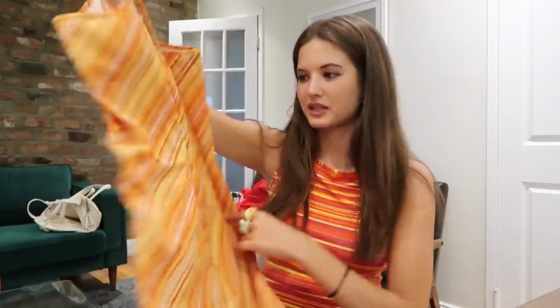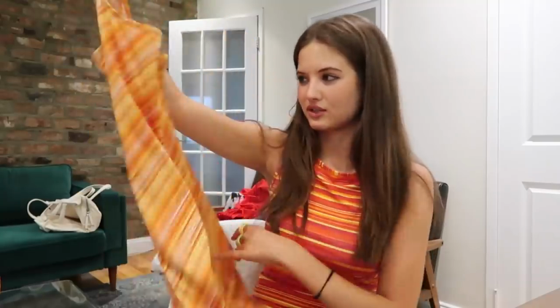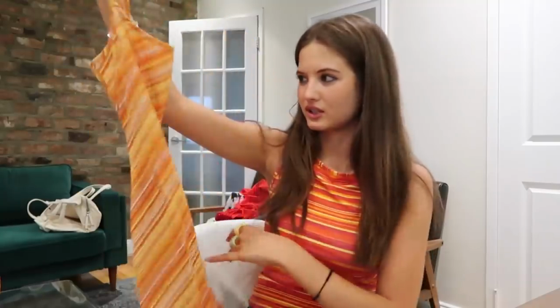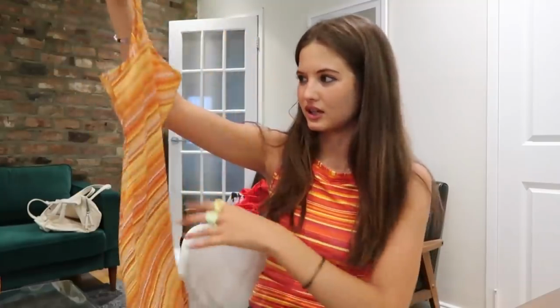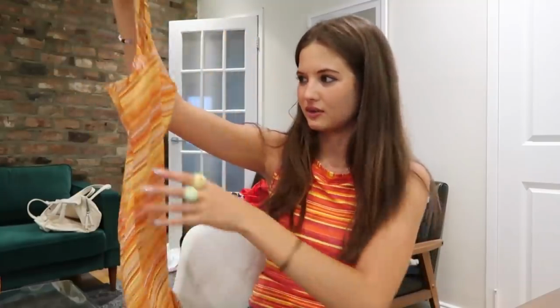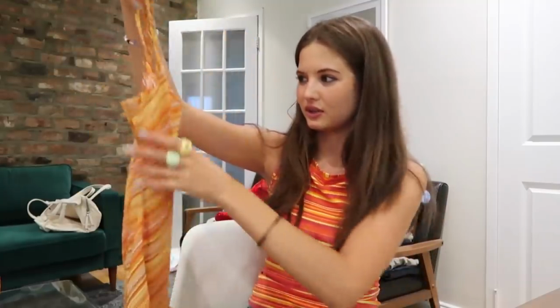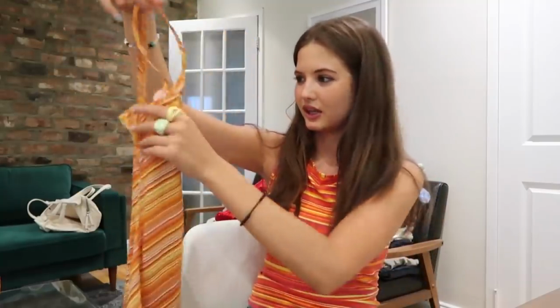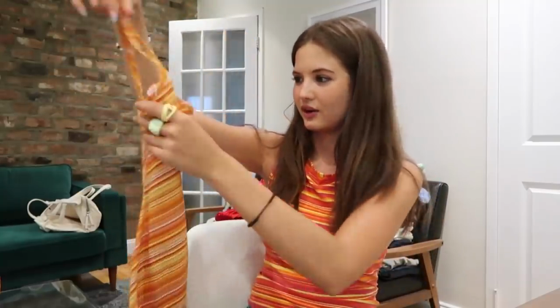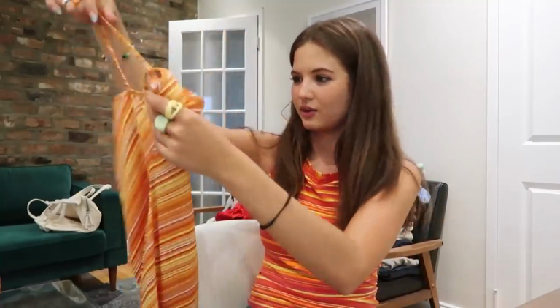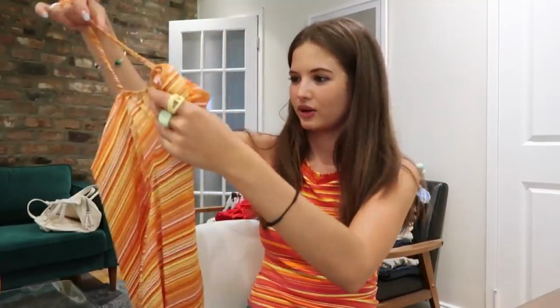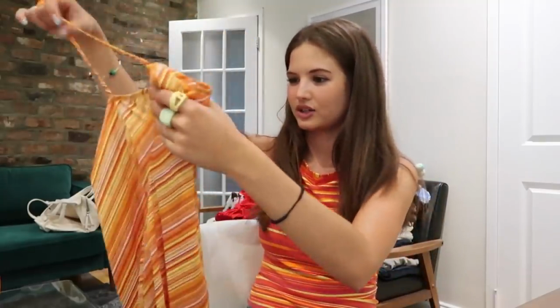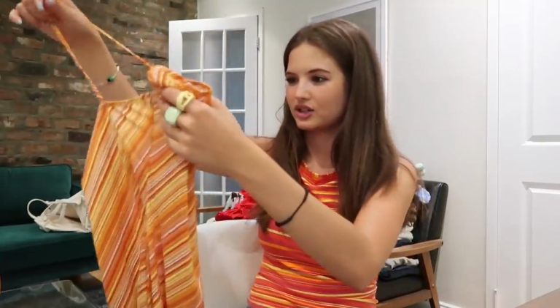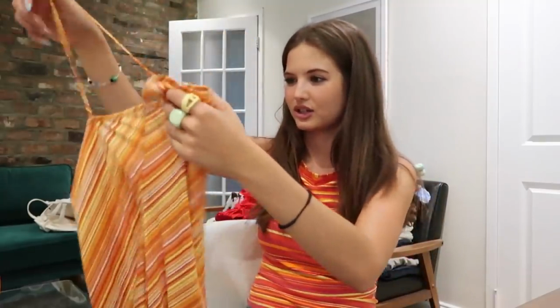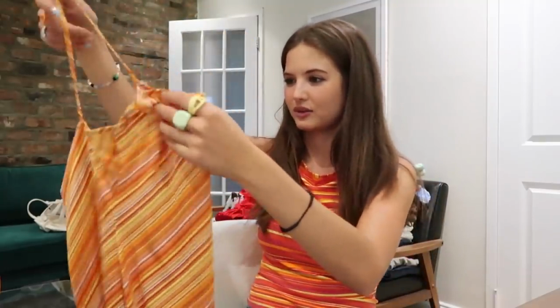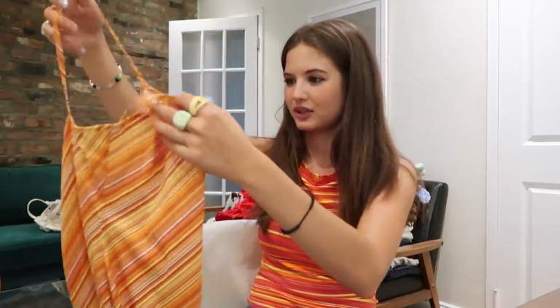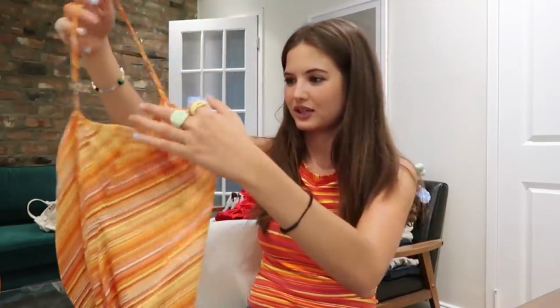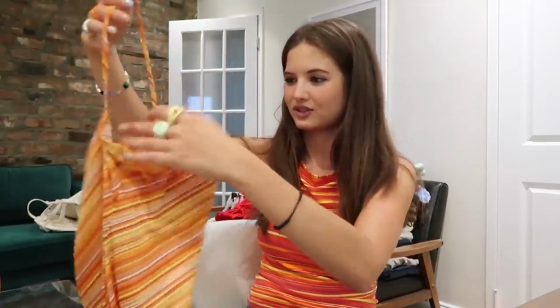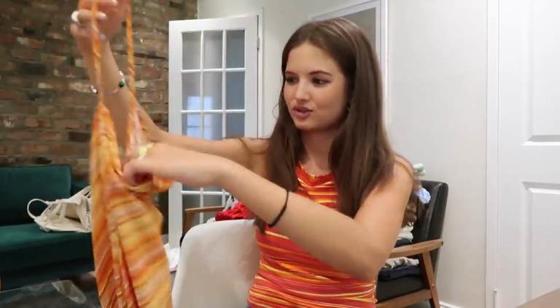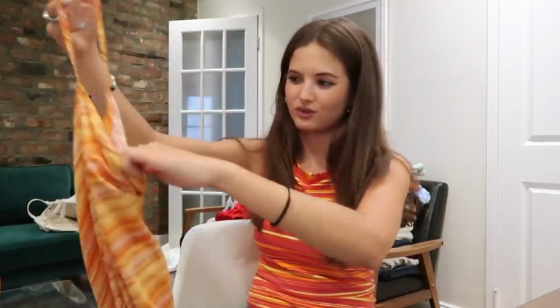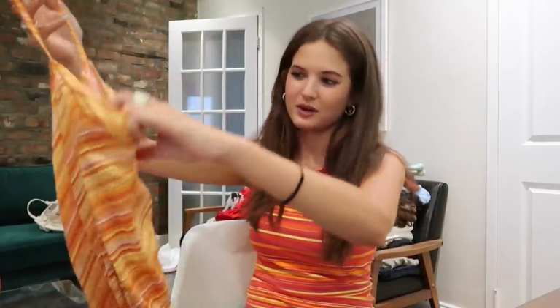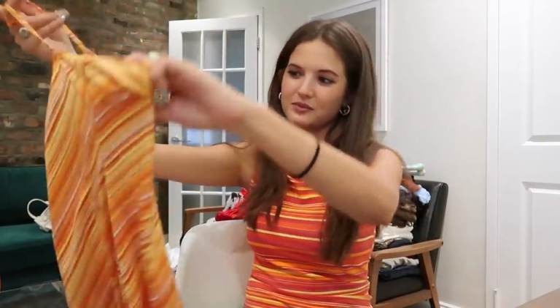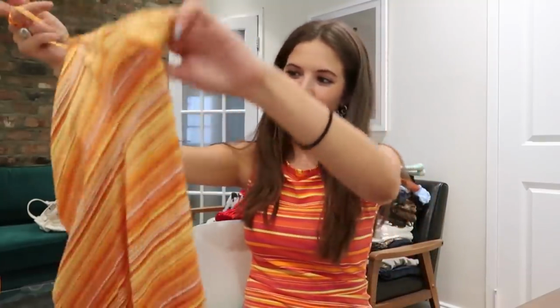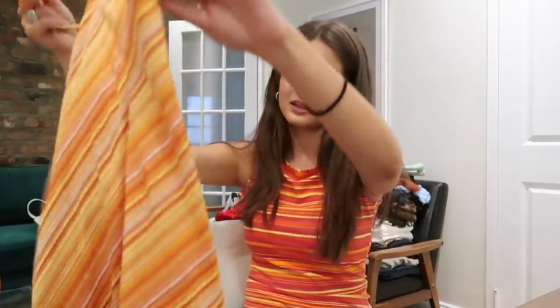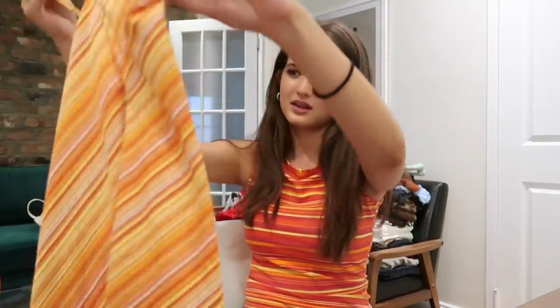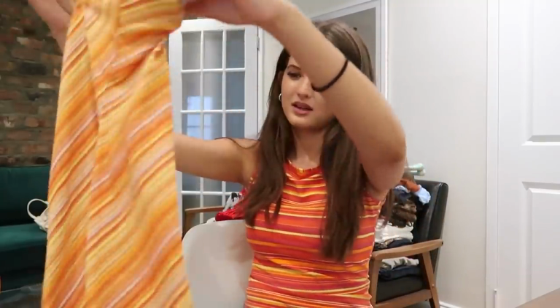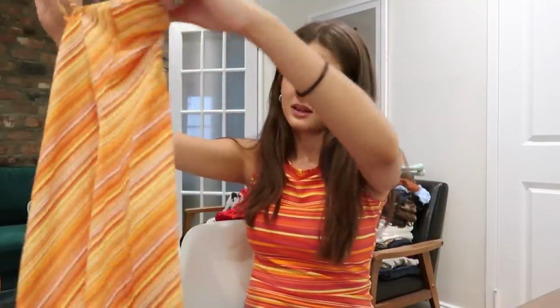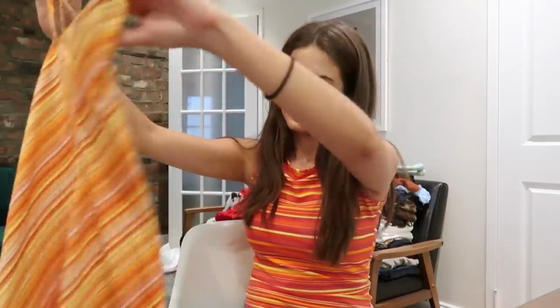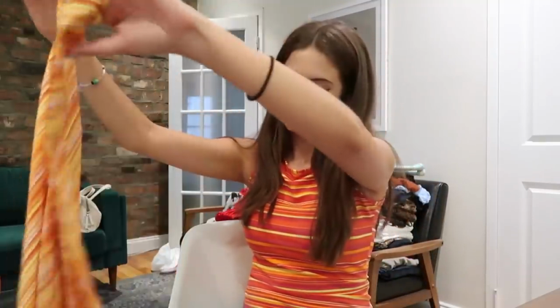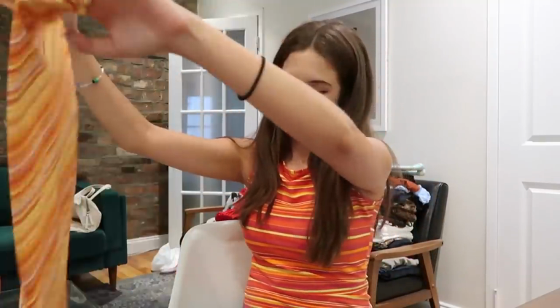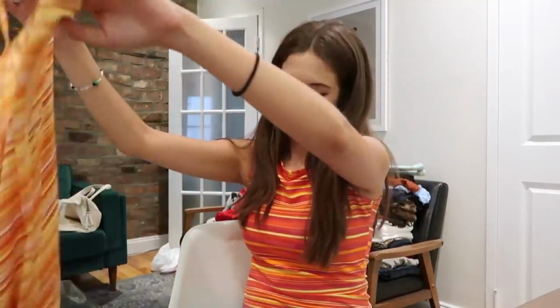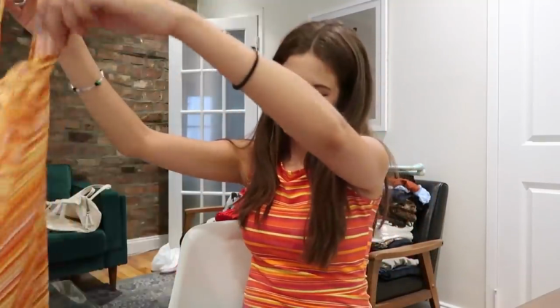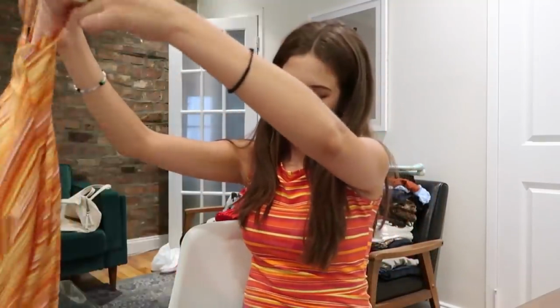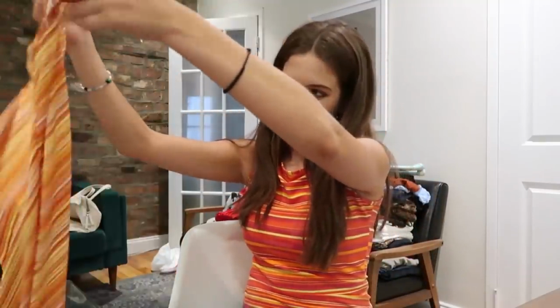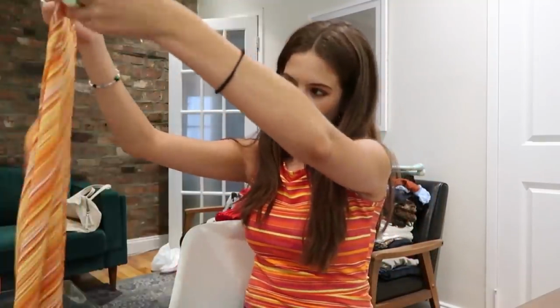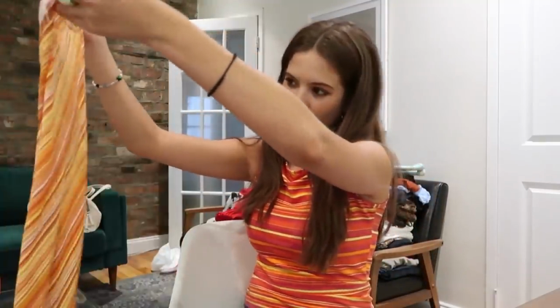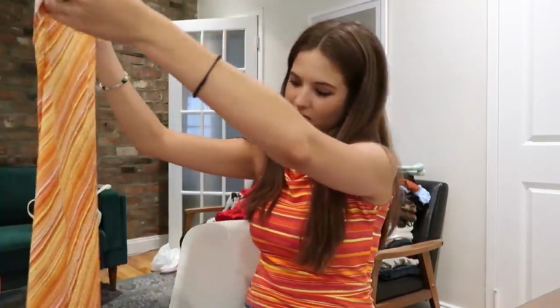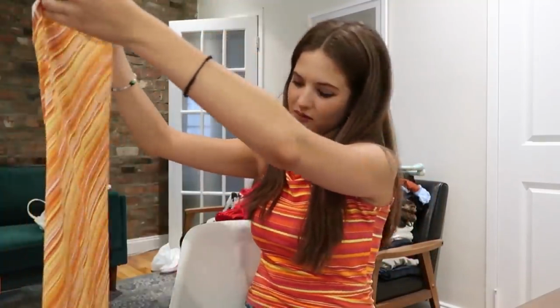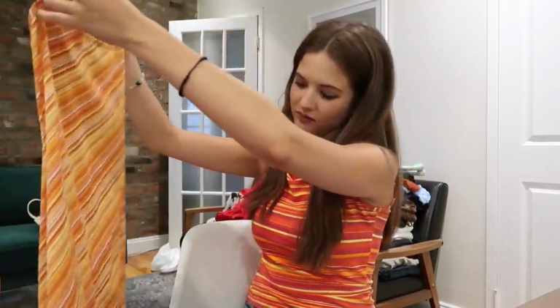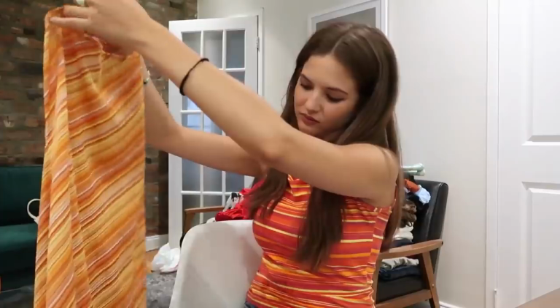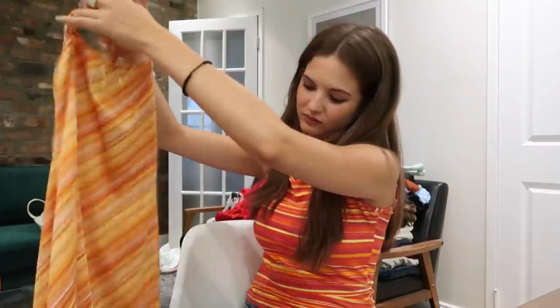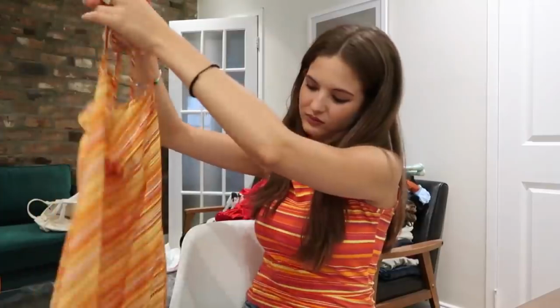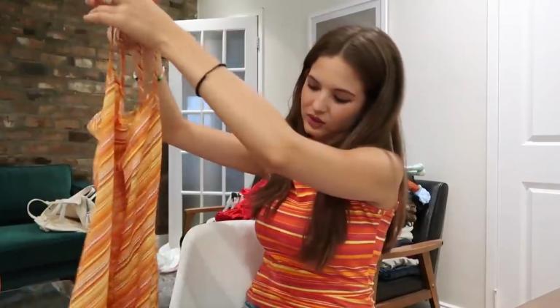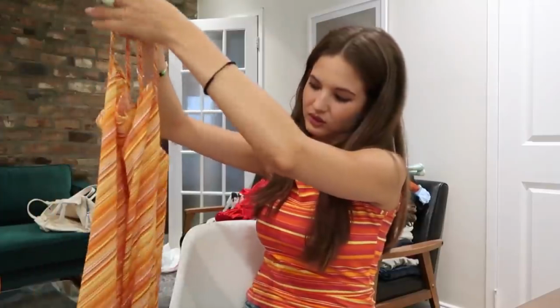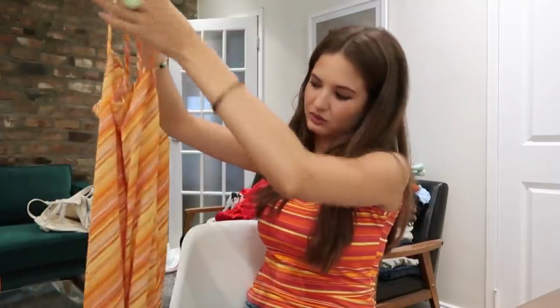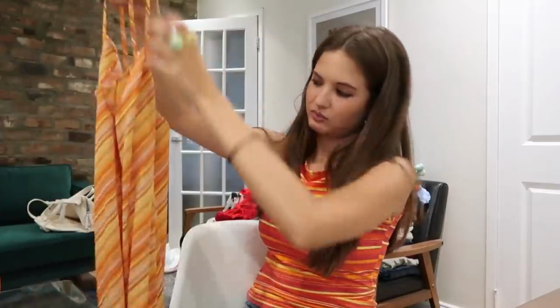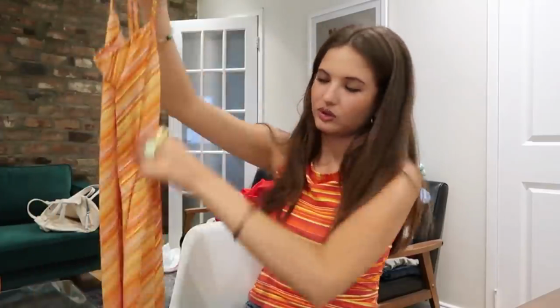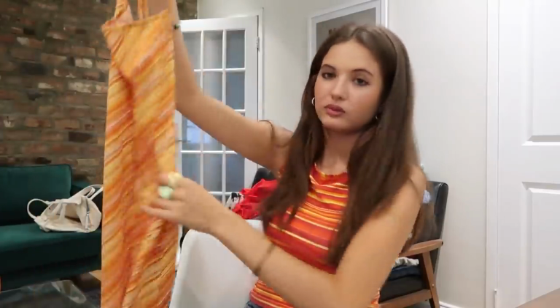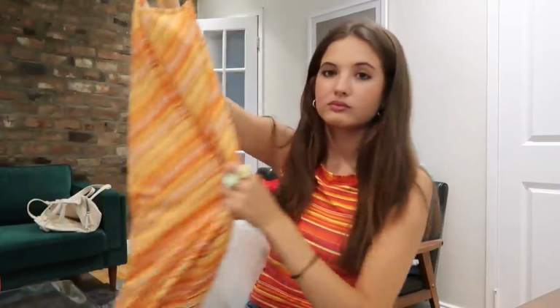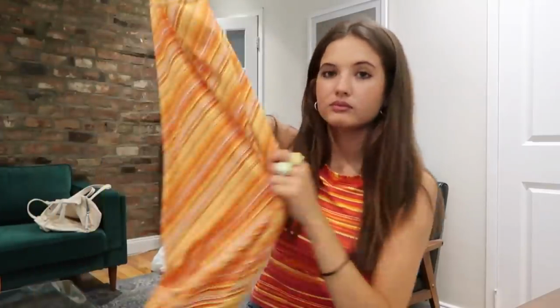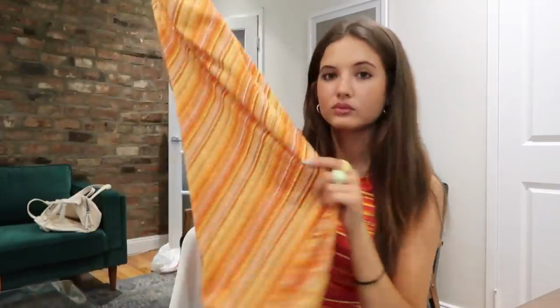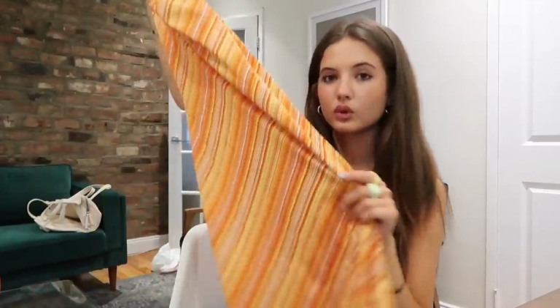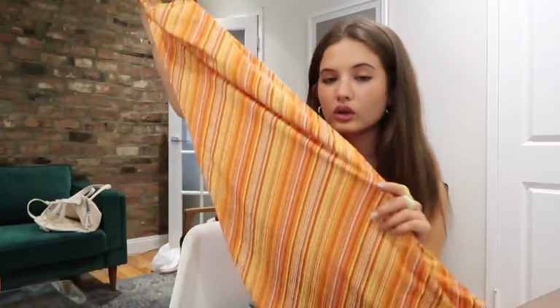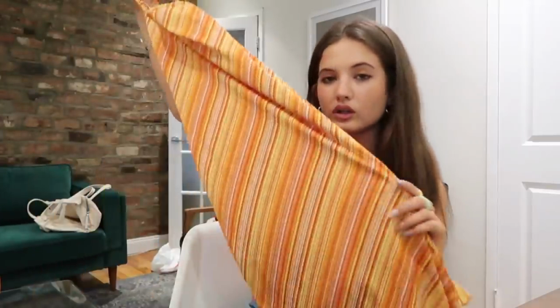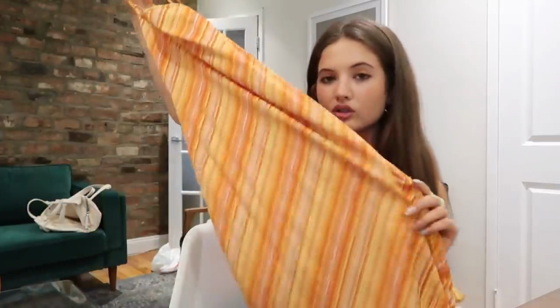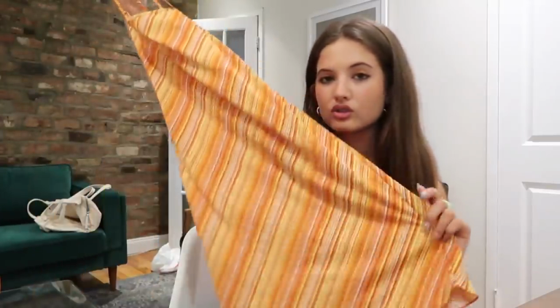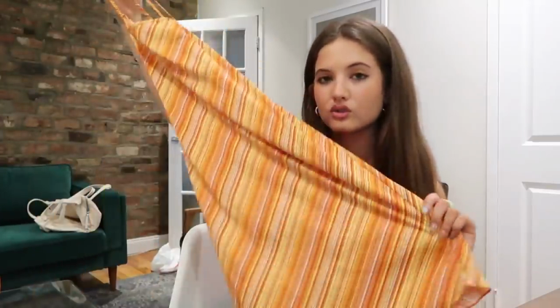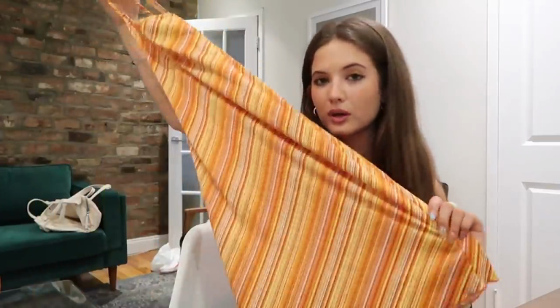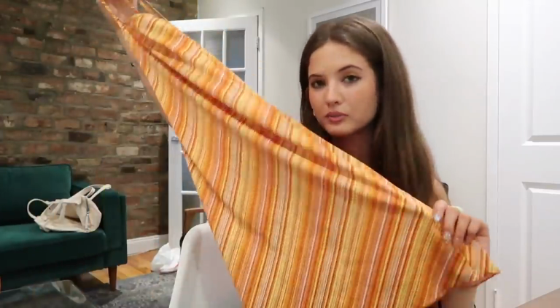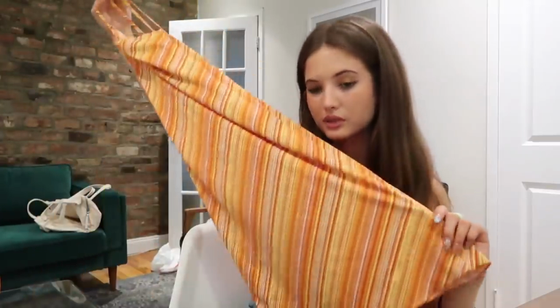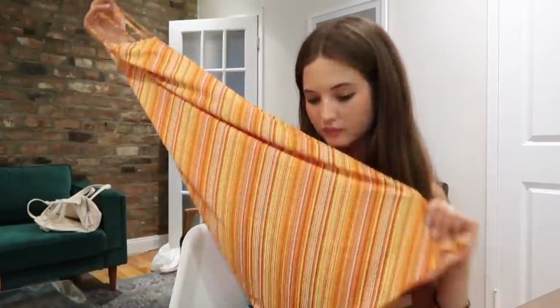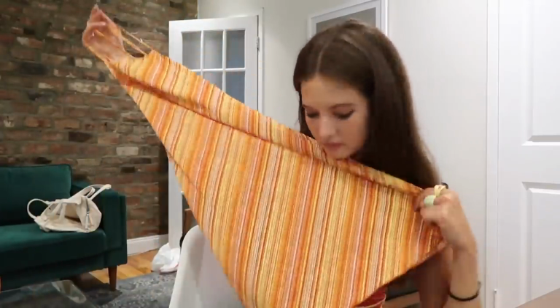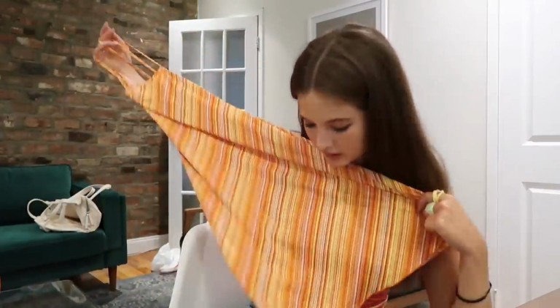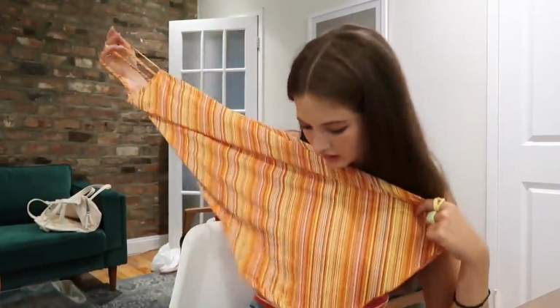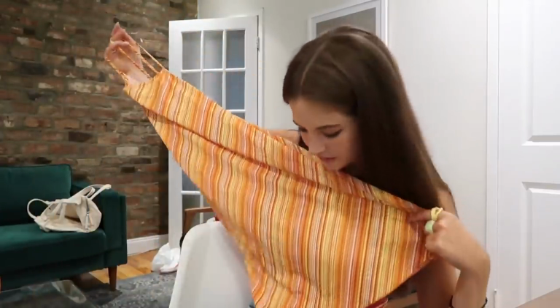I think this next one is a dress — yes, gorgeous. A little orange striped mini. As you can tell, I really like orange and I really like stripes. It's your simple orange striped mini slip dress type vibe.